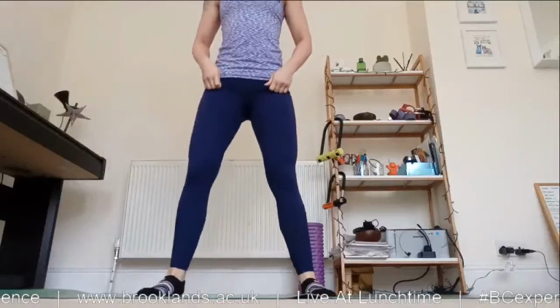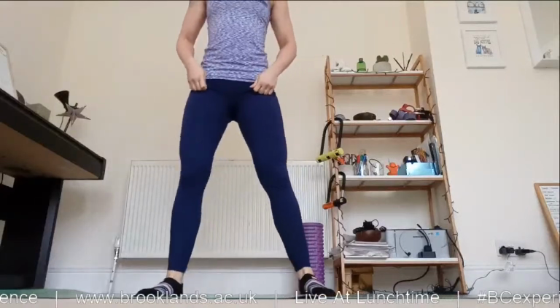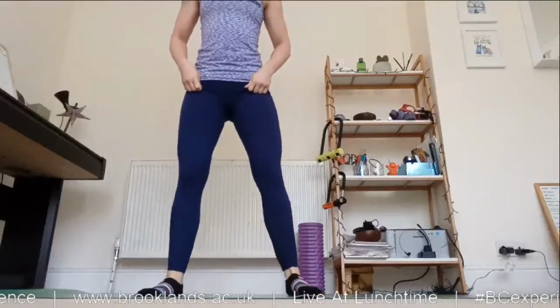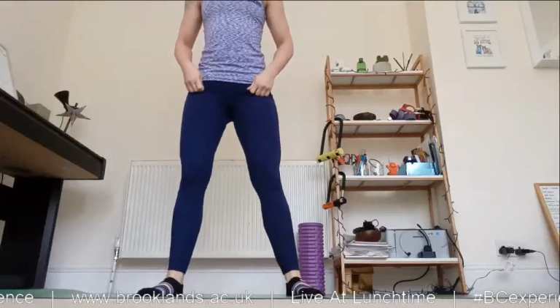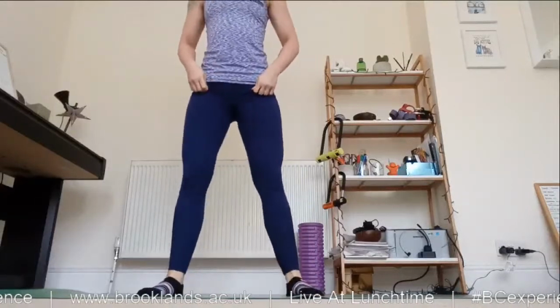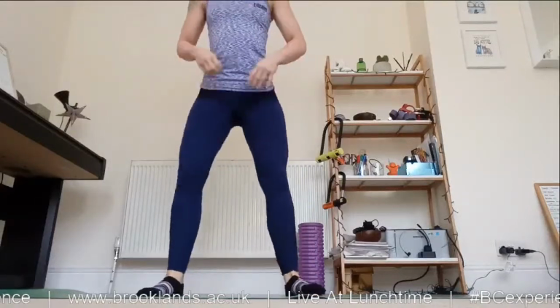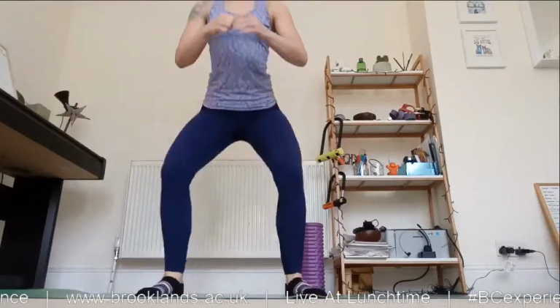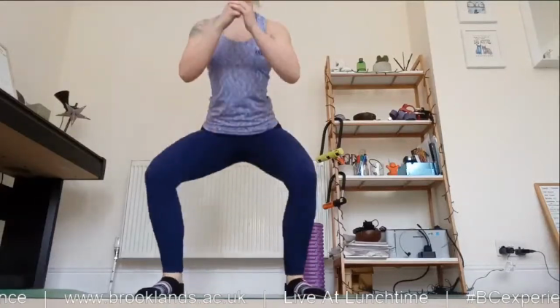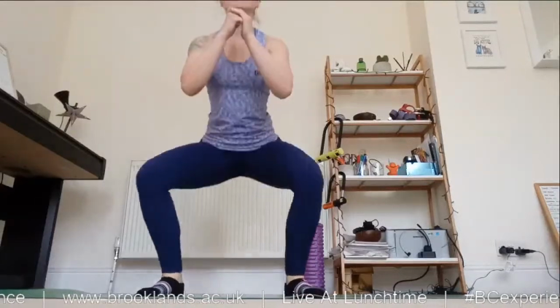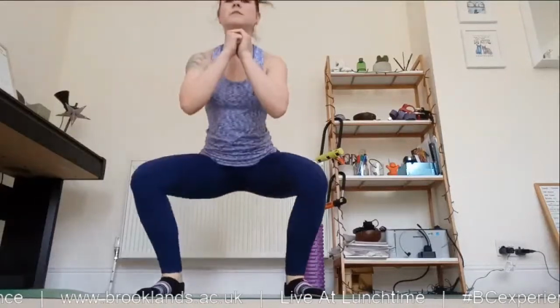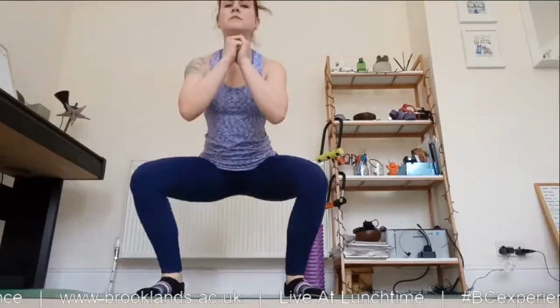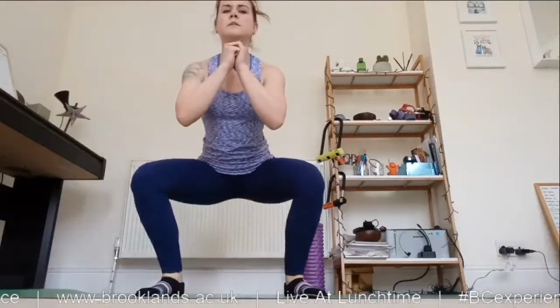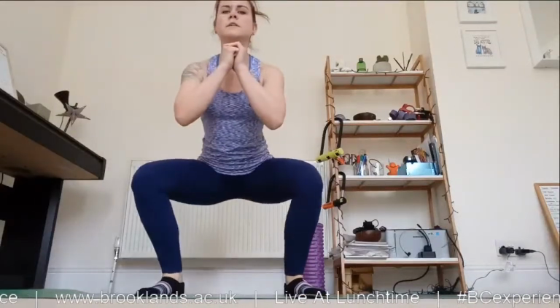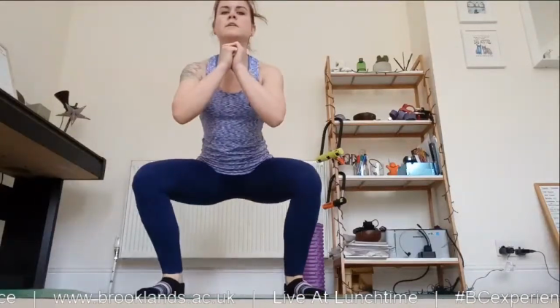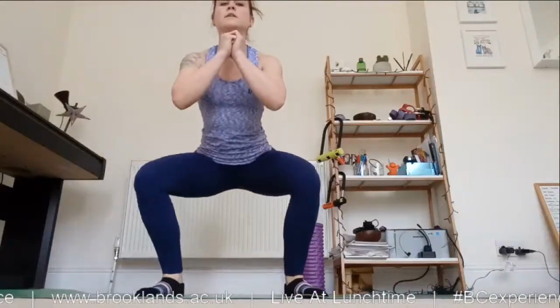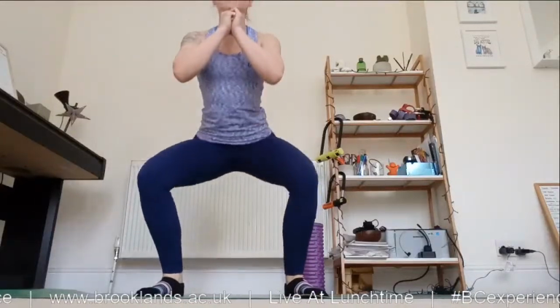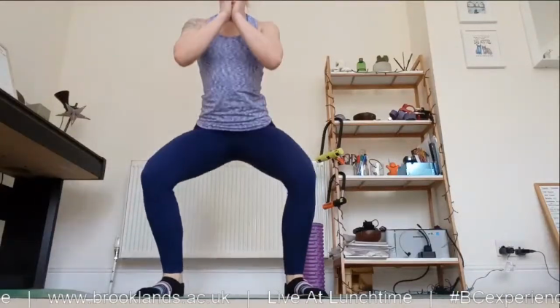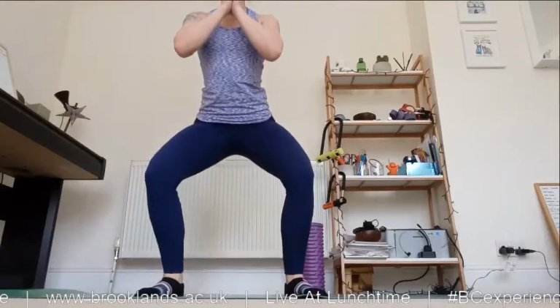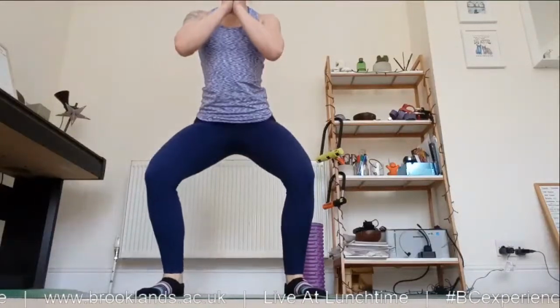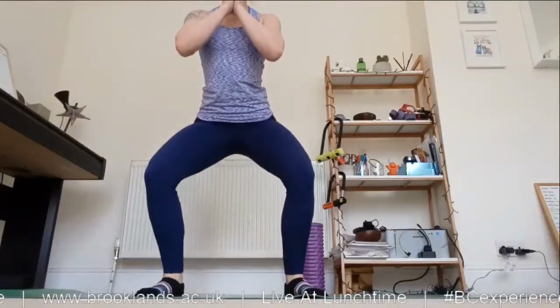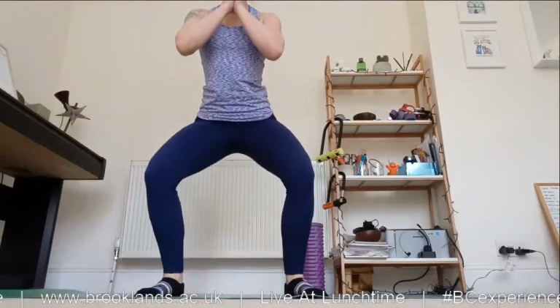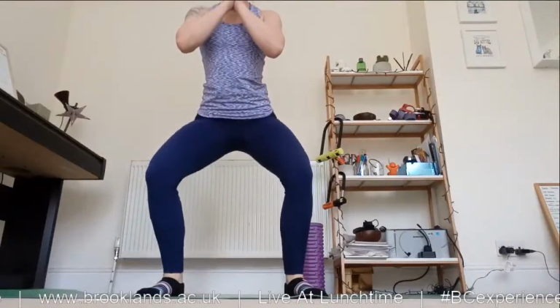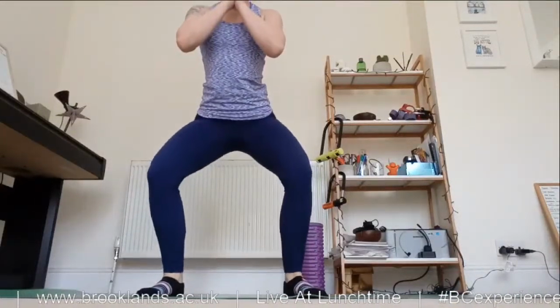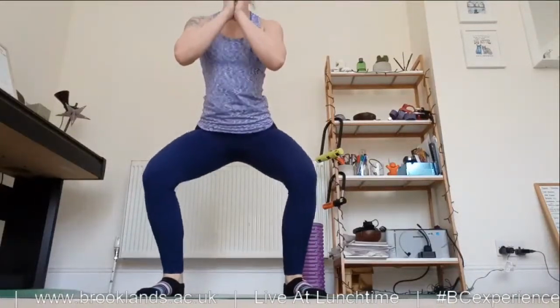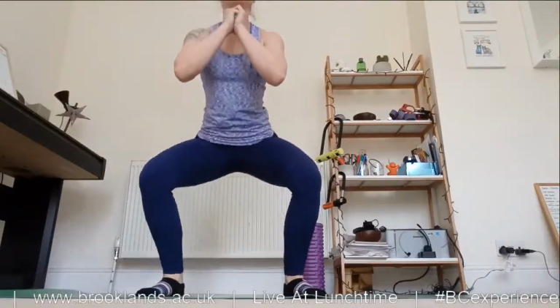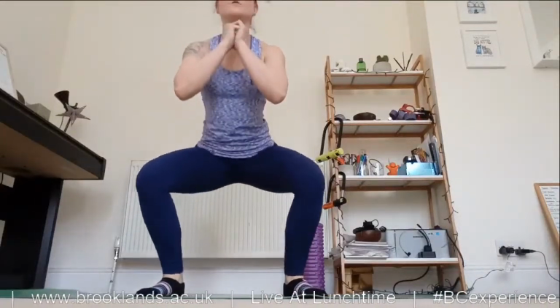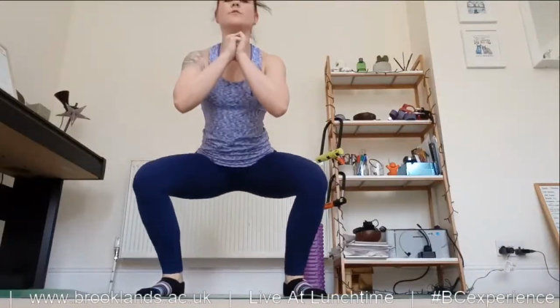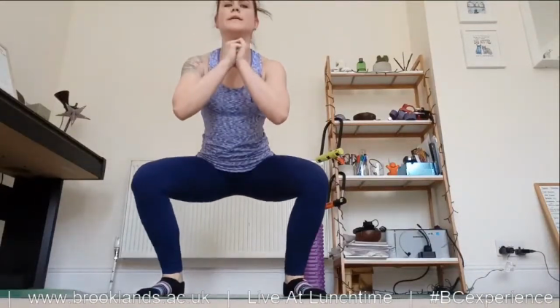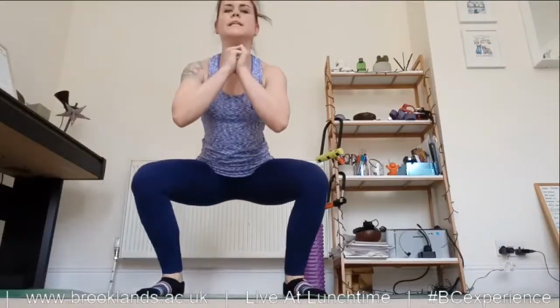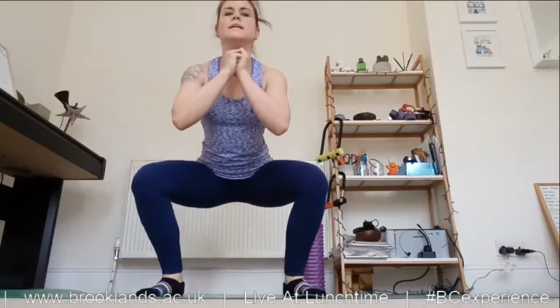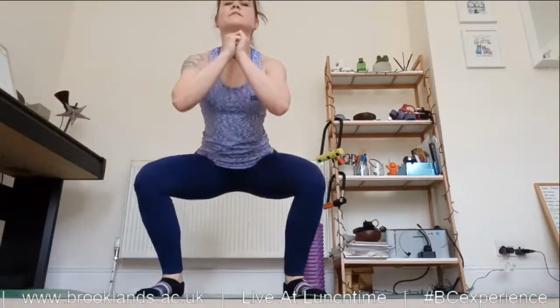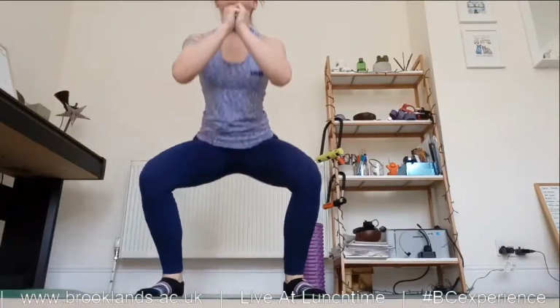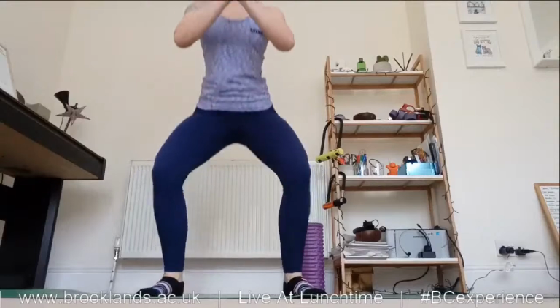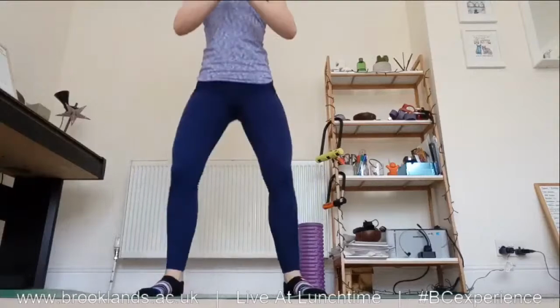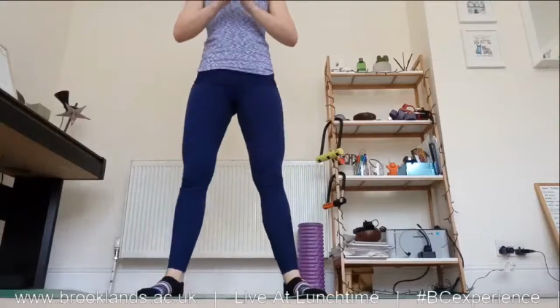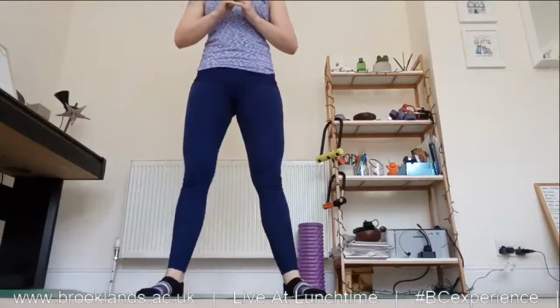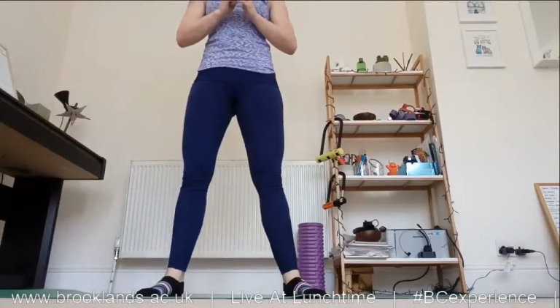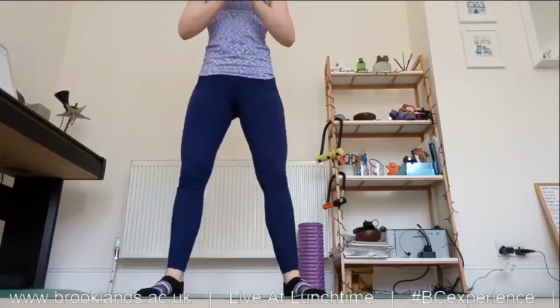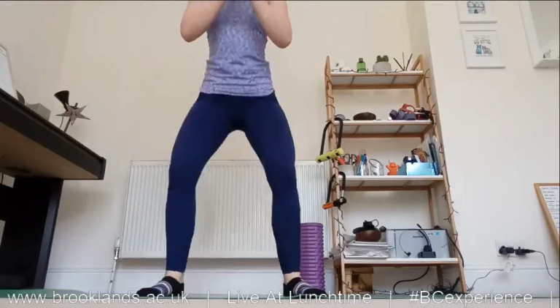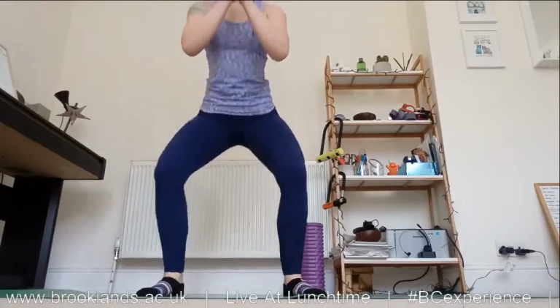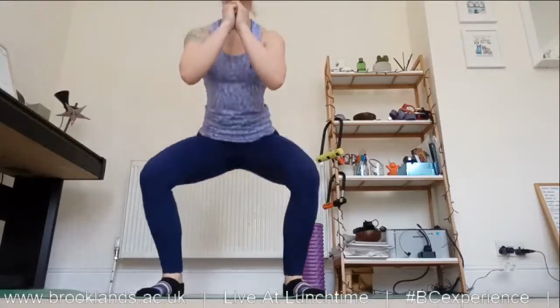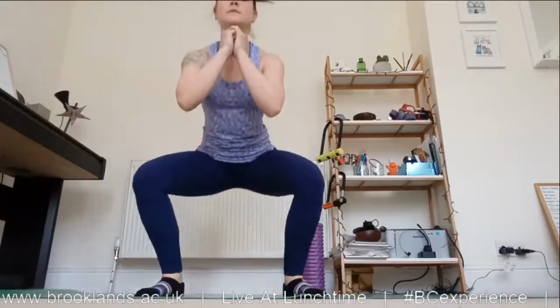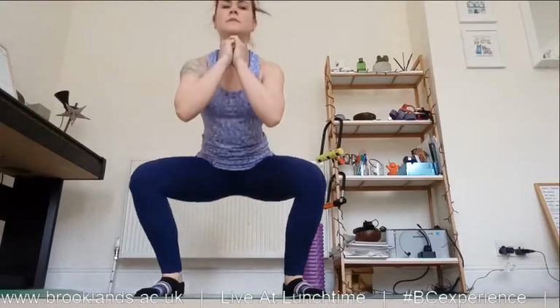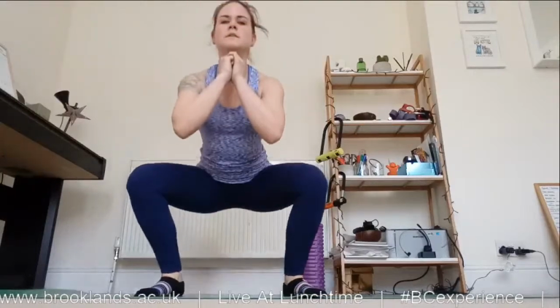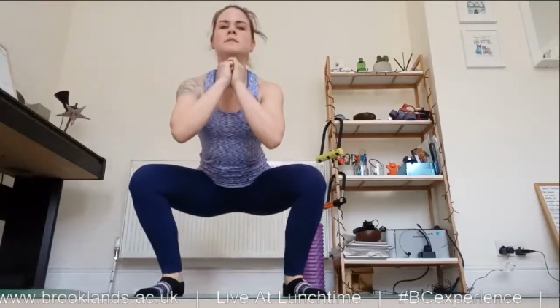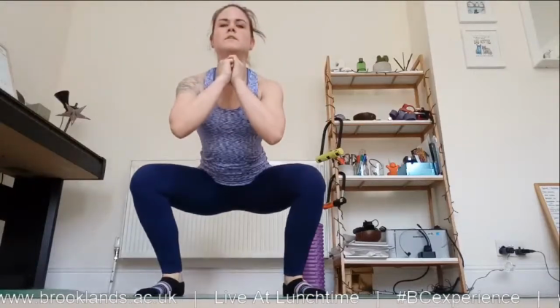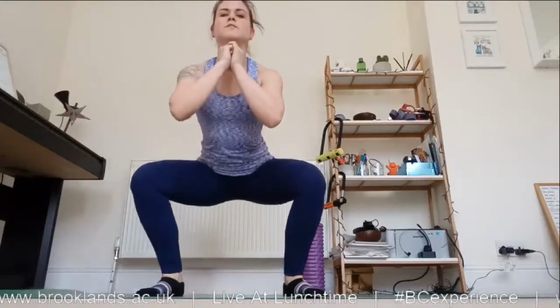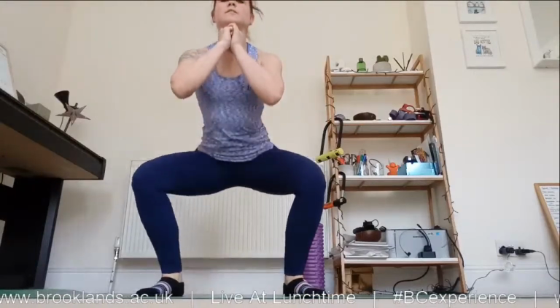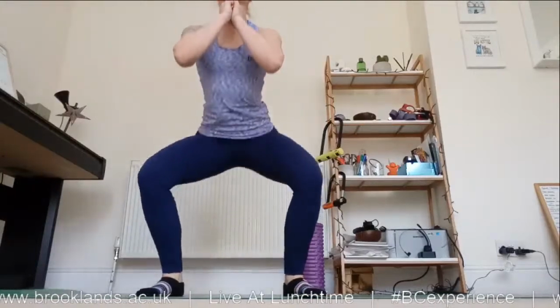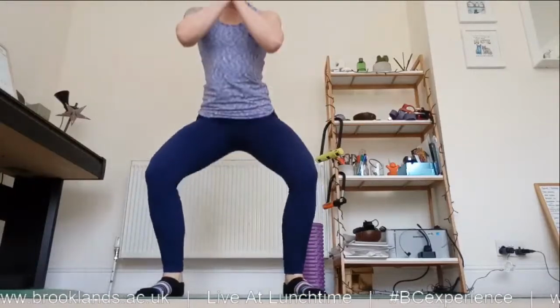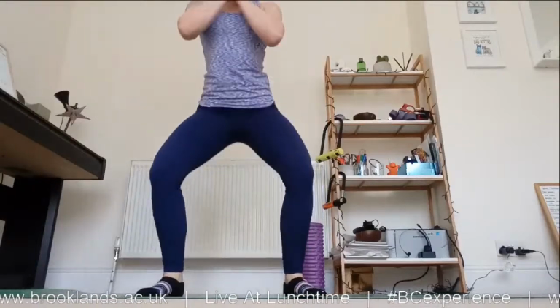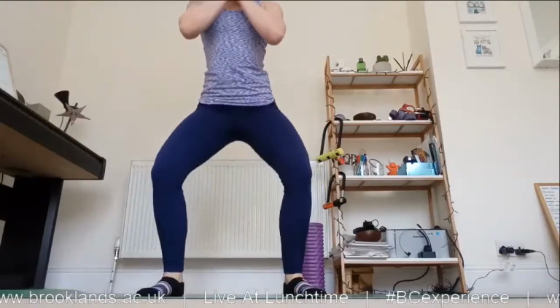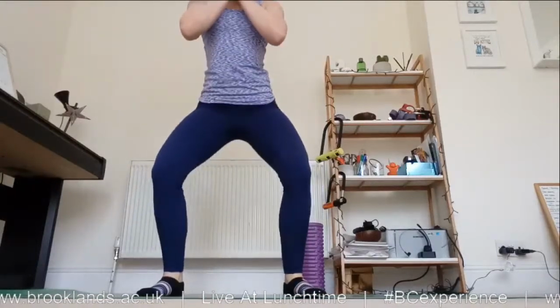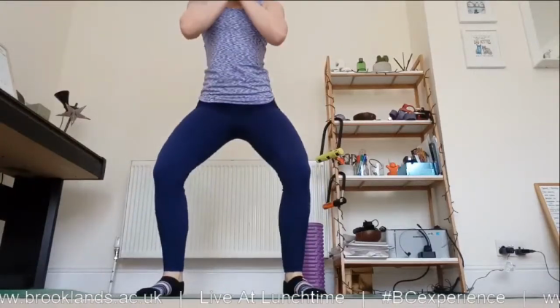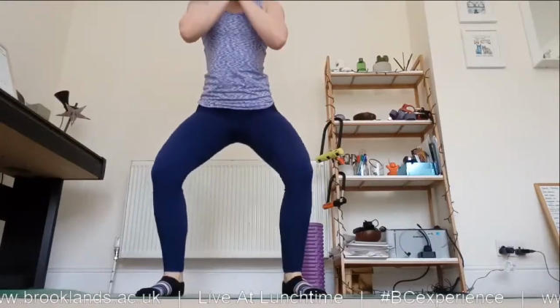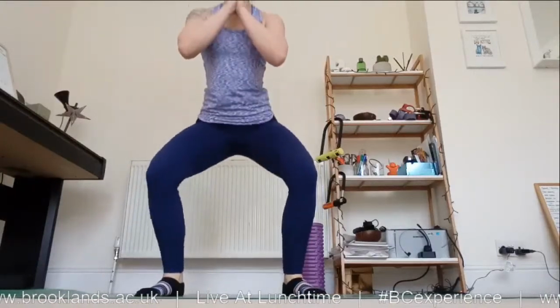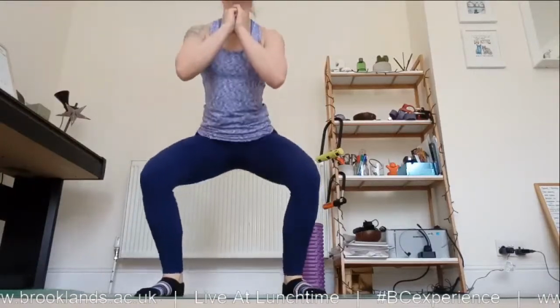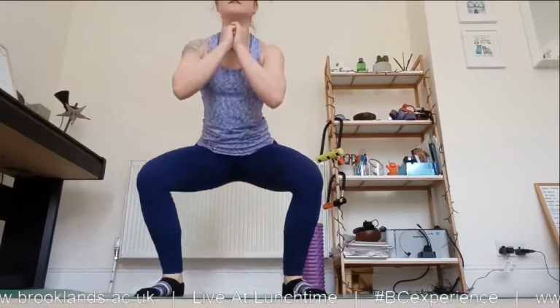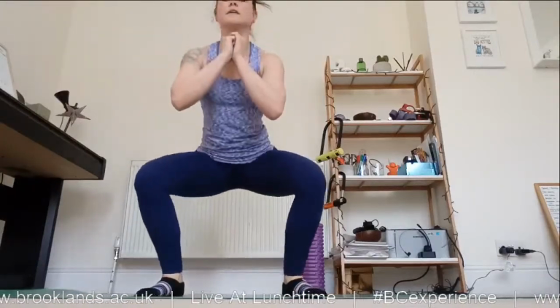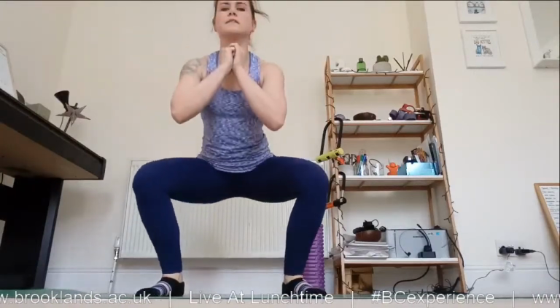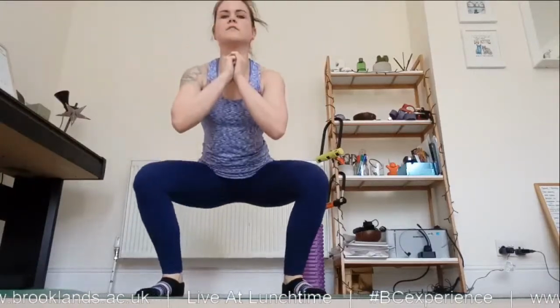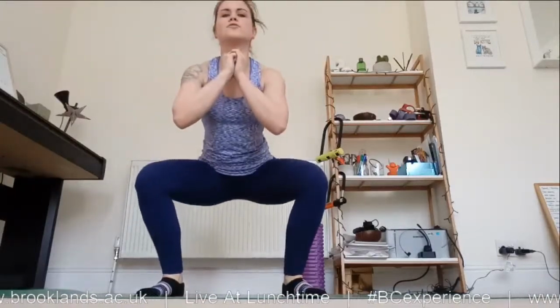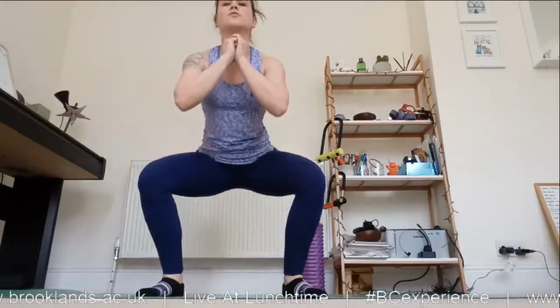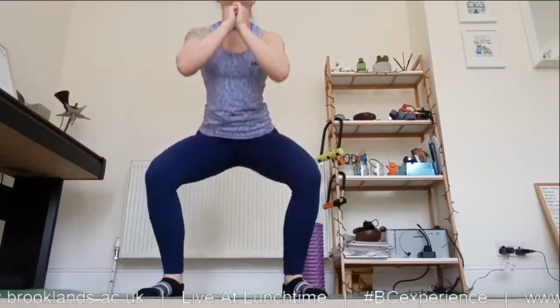We're going to come into a squat, come halfway up, all the way down, all the way up — just six of these, nice and controlled.